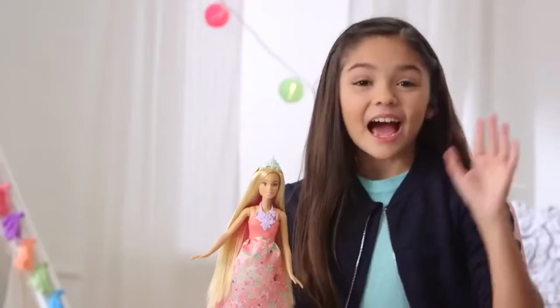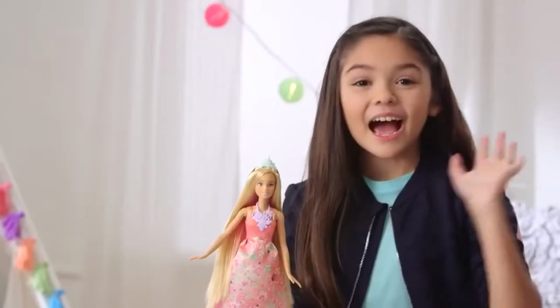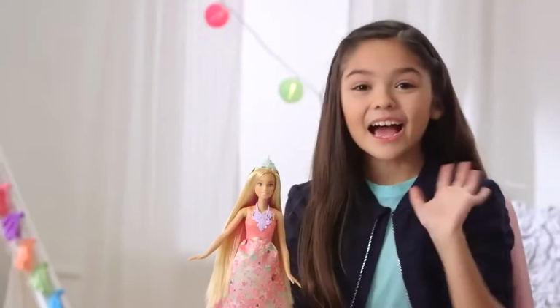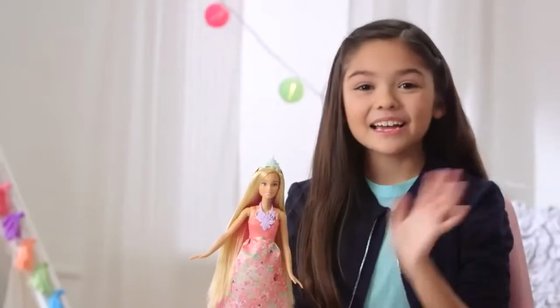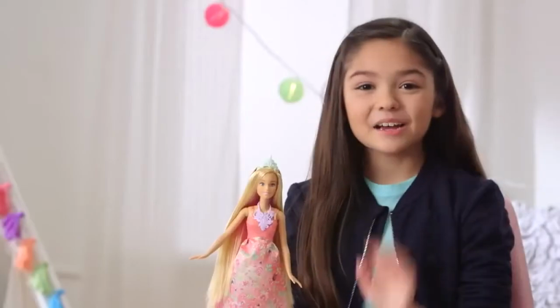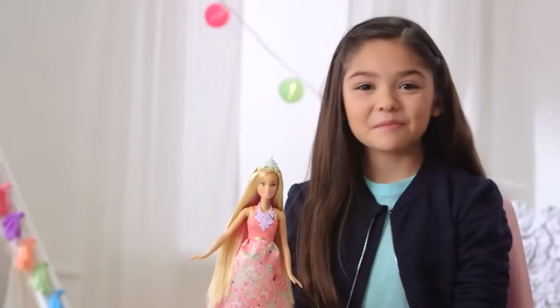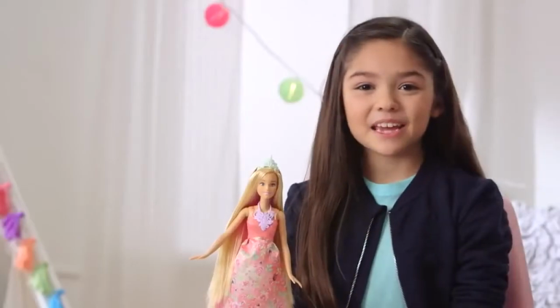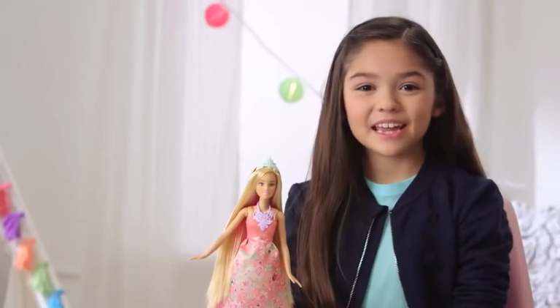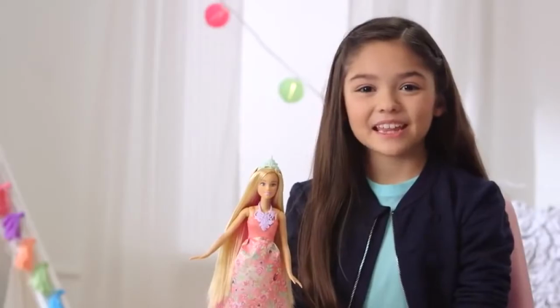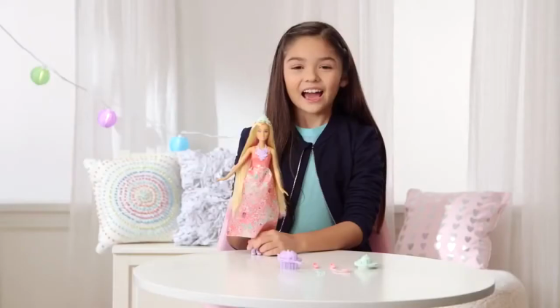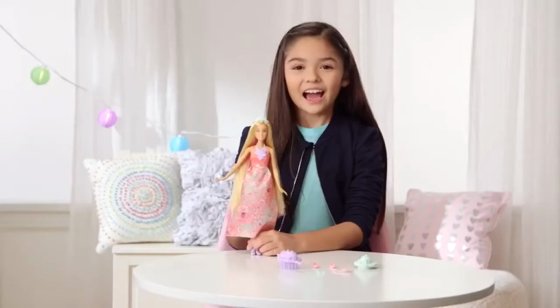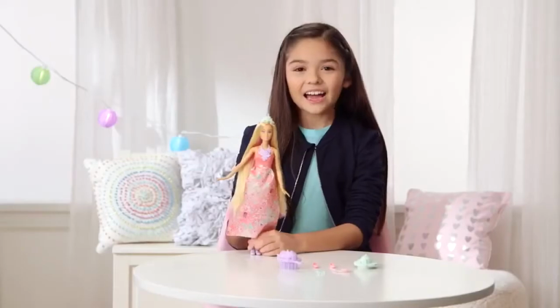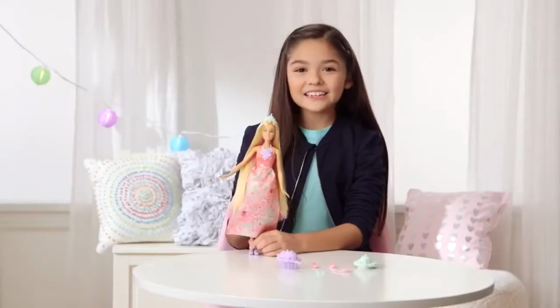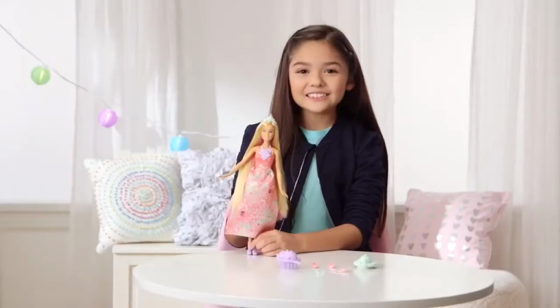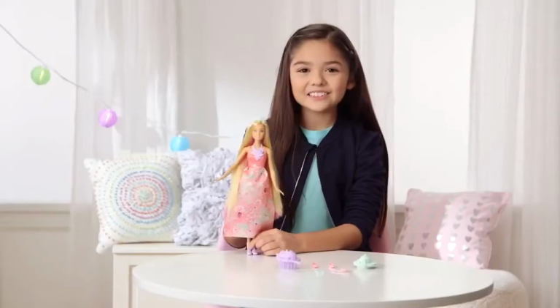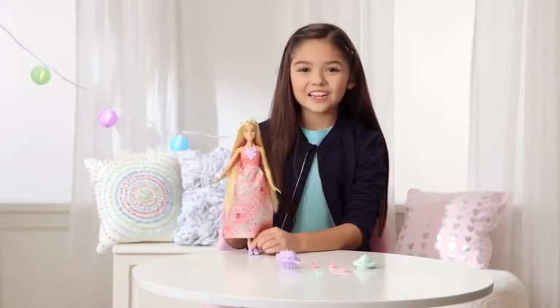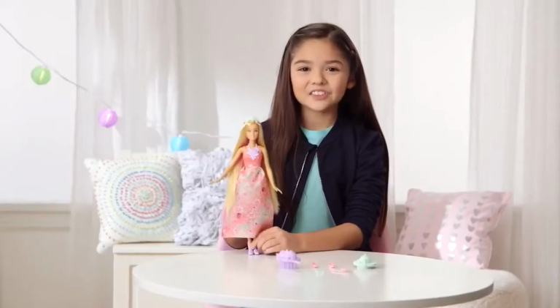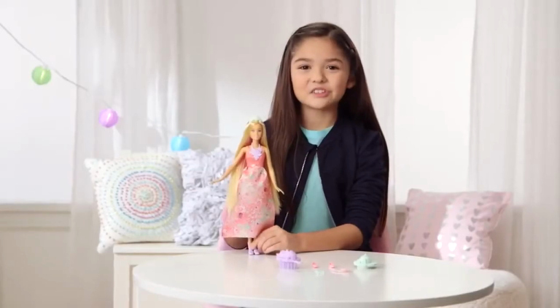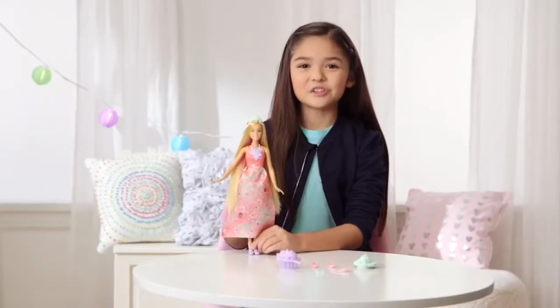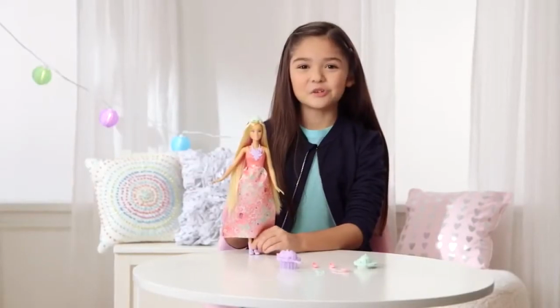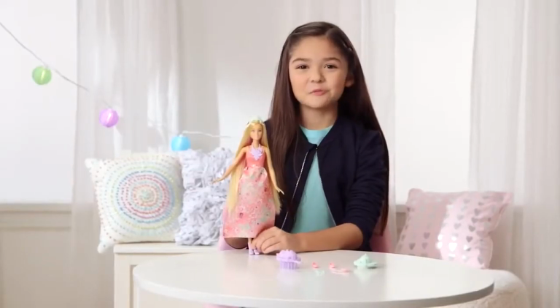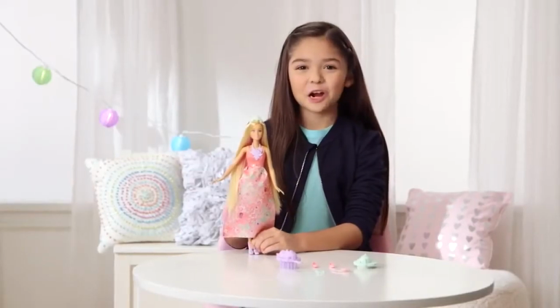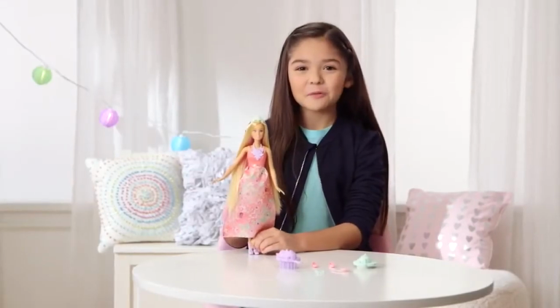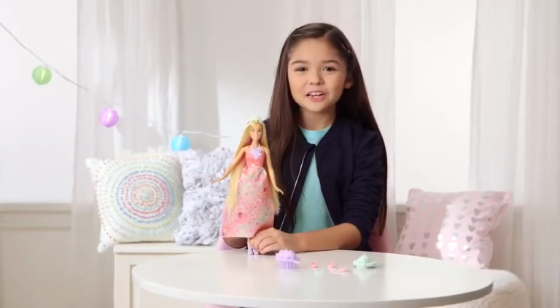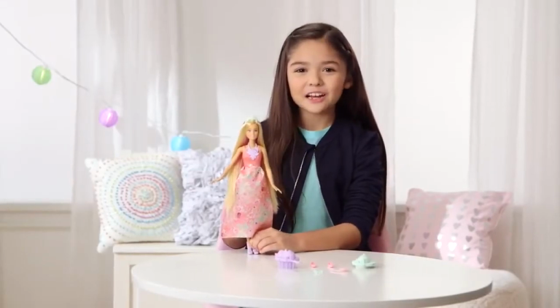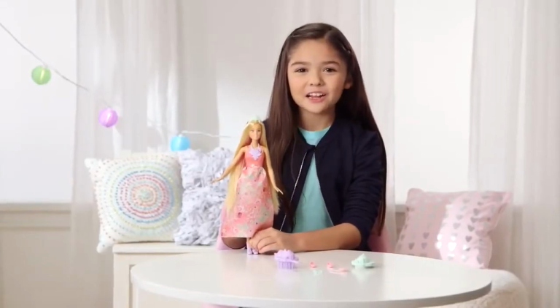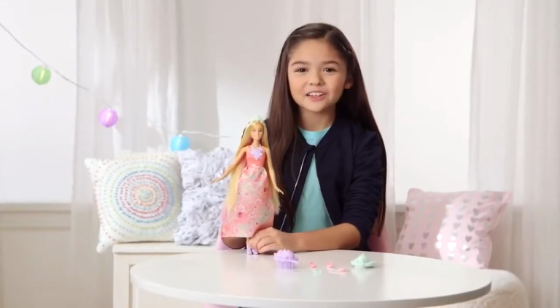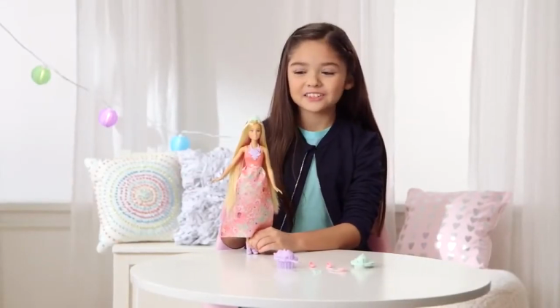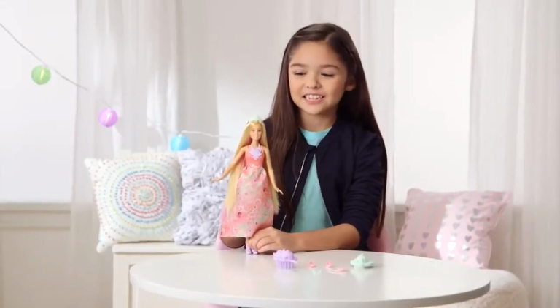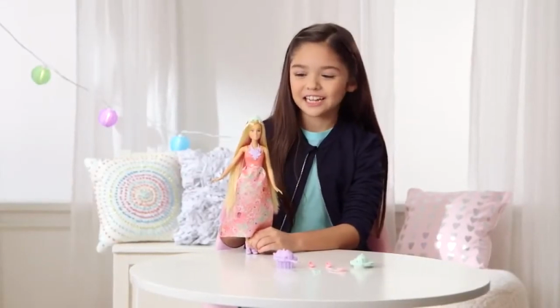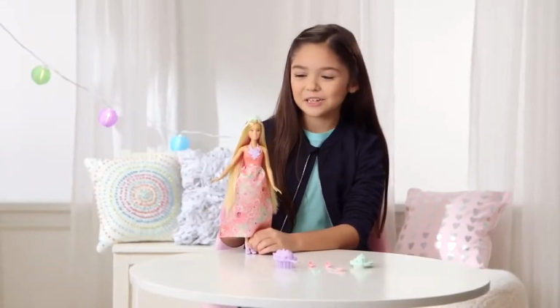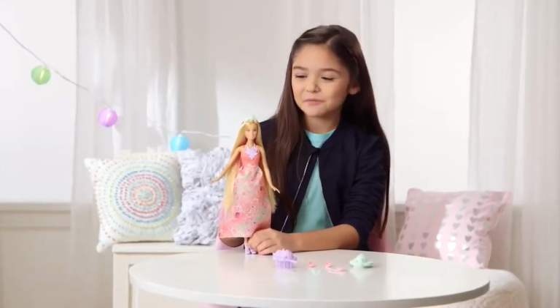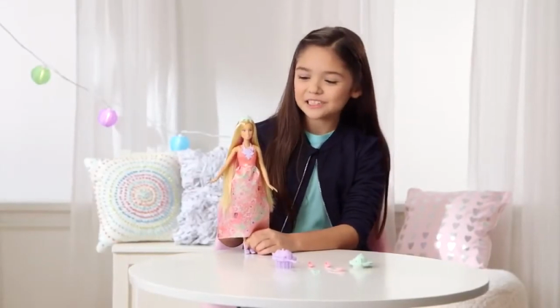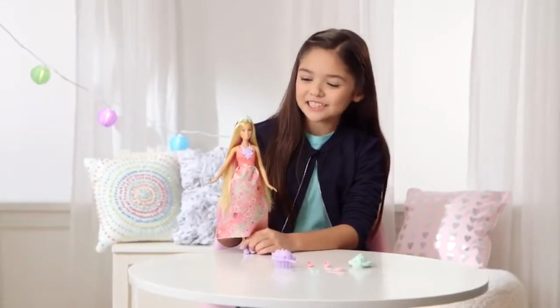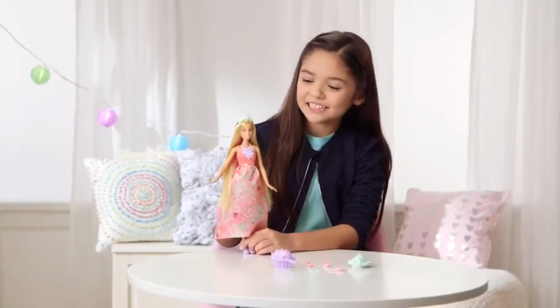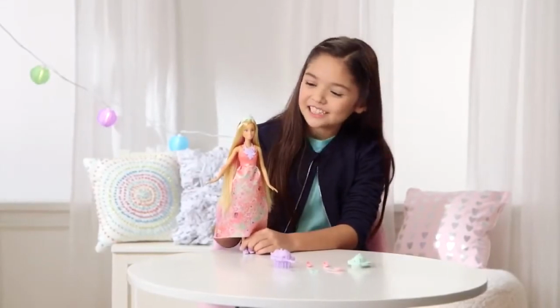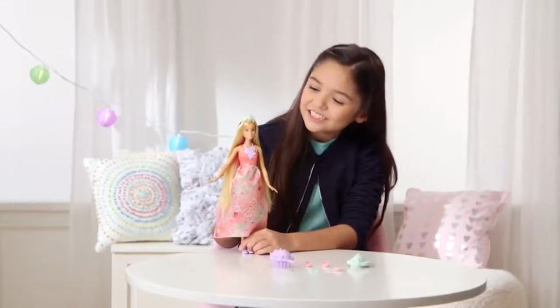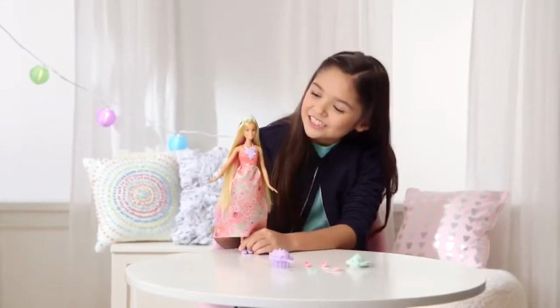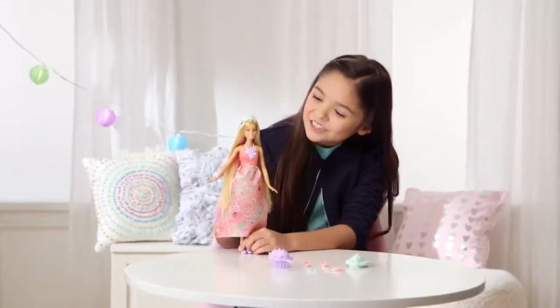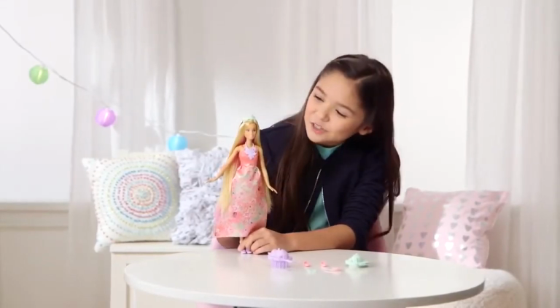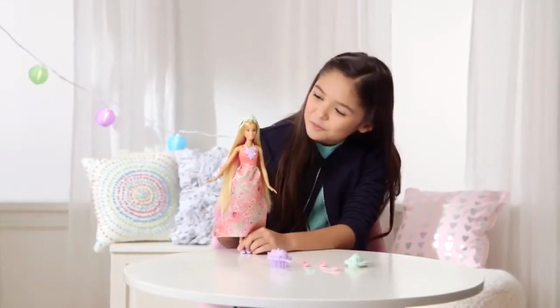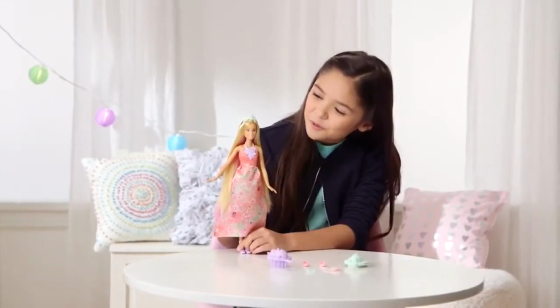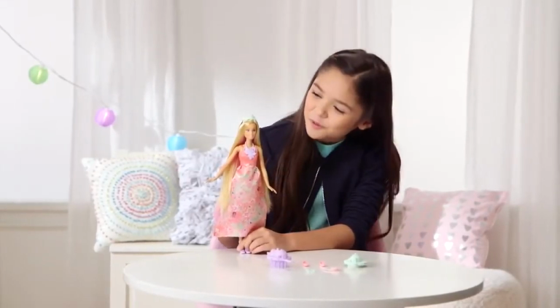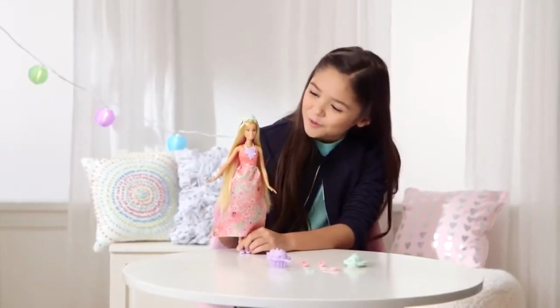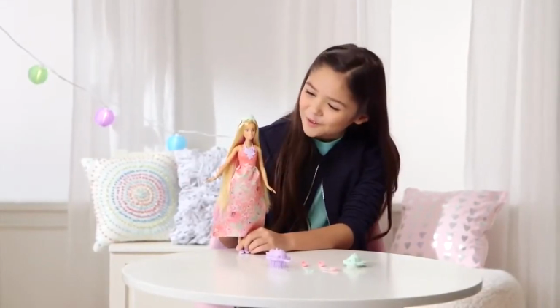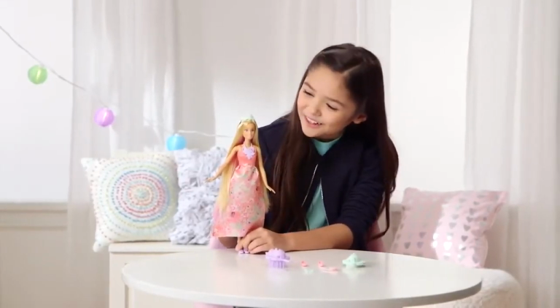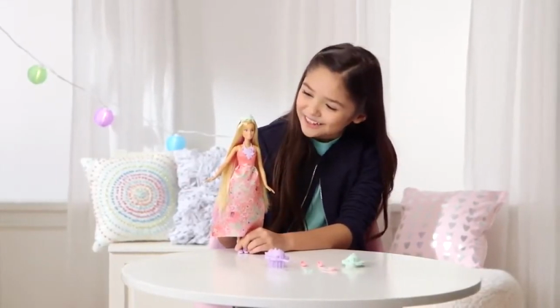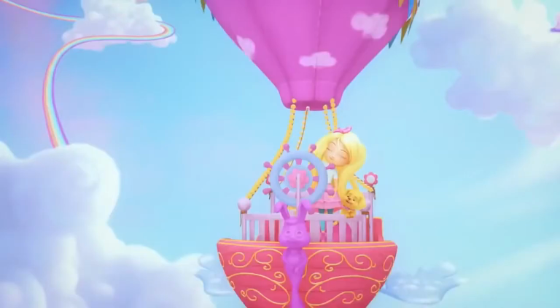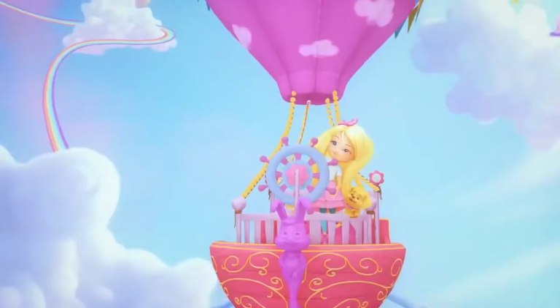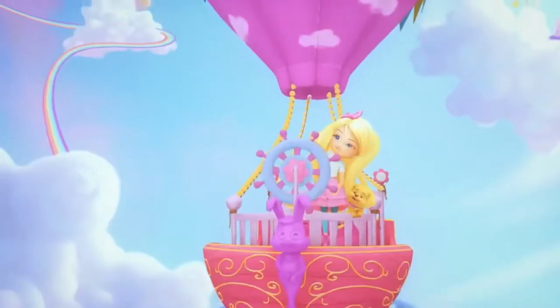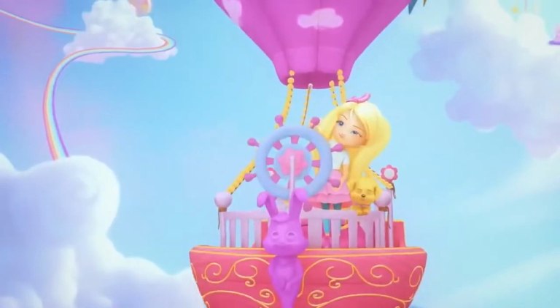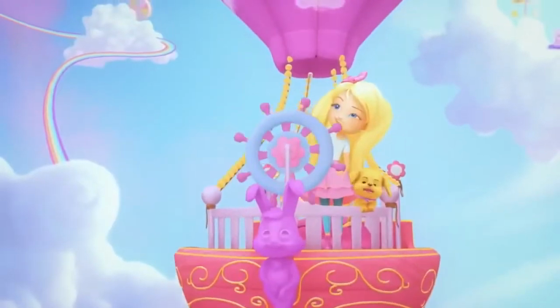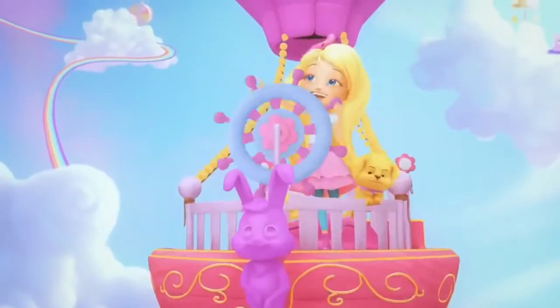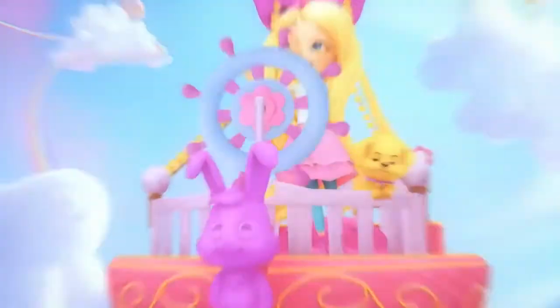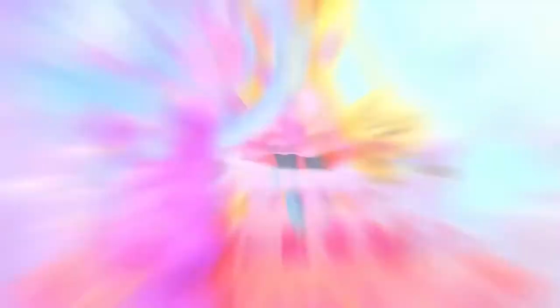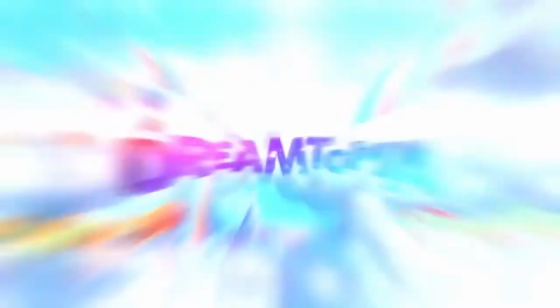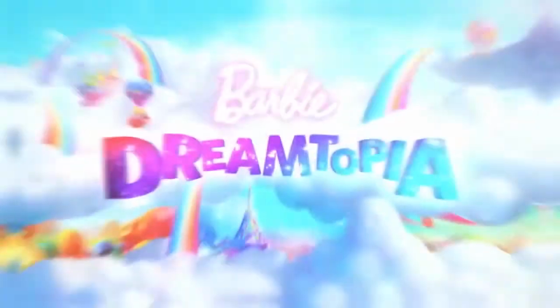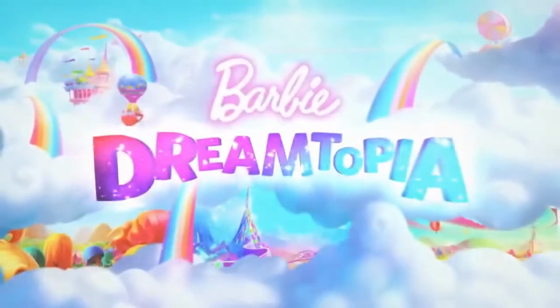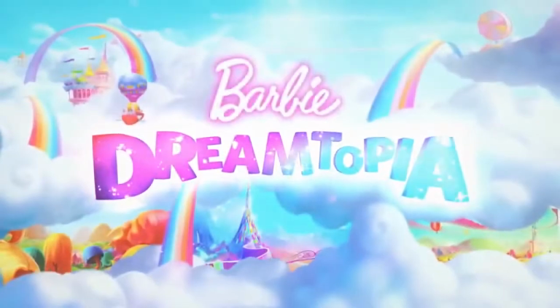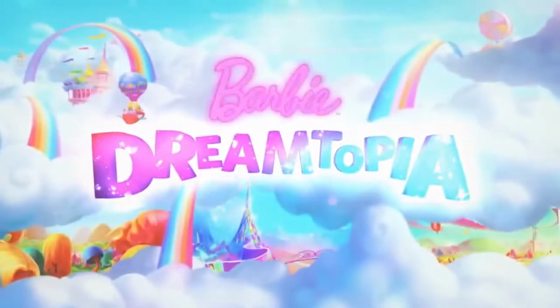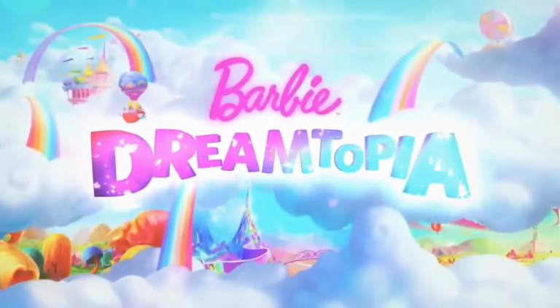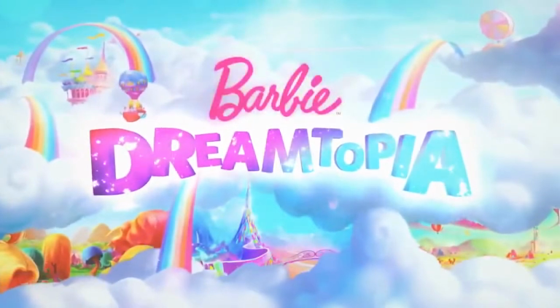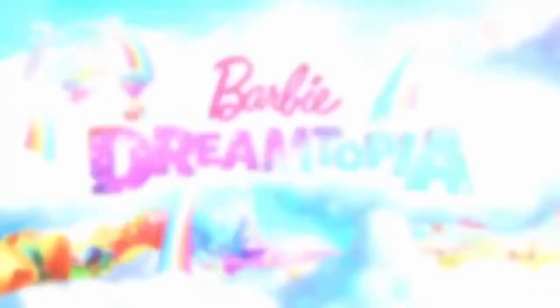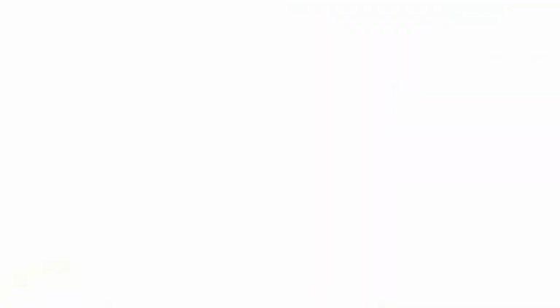Hi, I'm Kaylee. I just got this new Barbie color styling princess. She's super cool. She's from Barbie Dreamtopia.